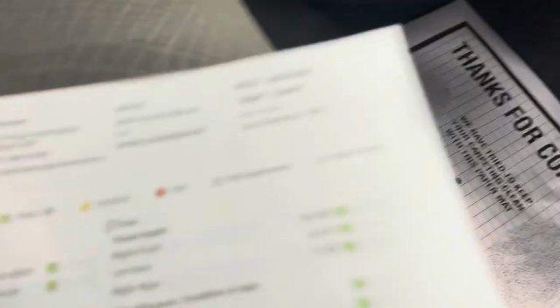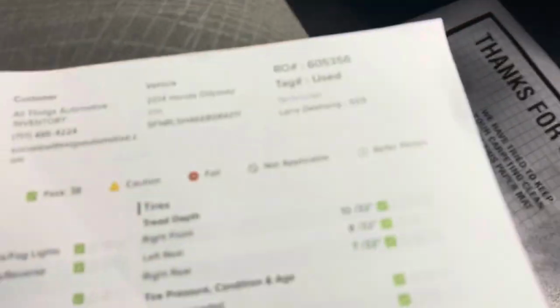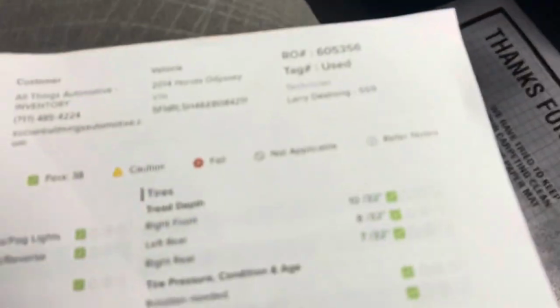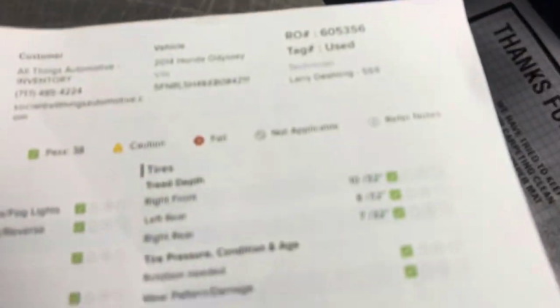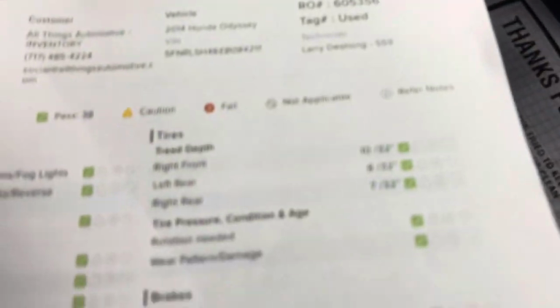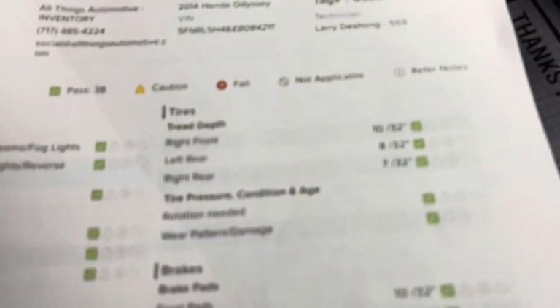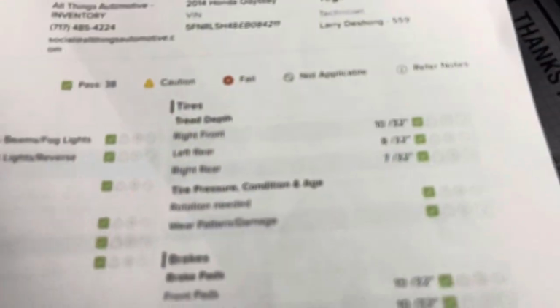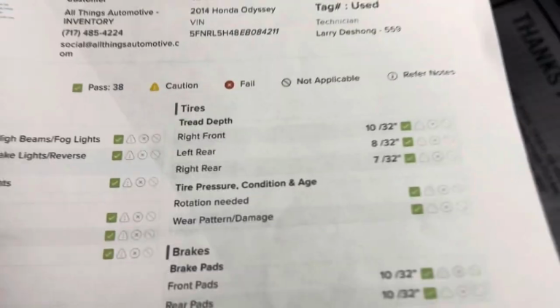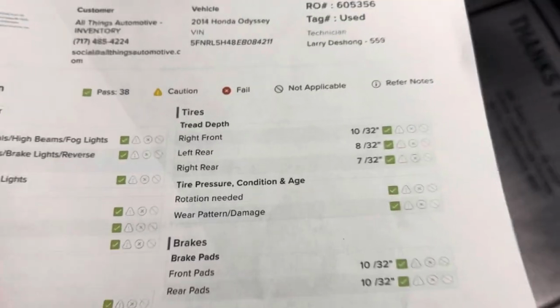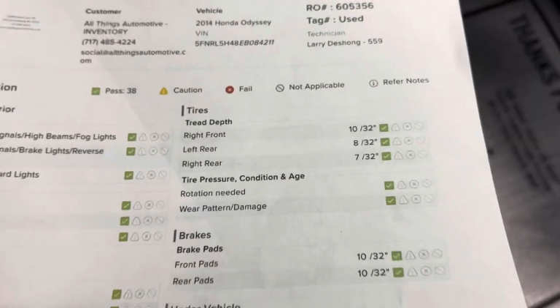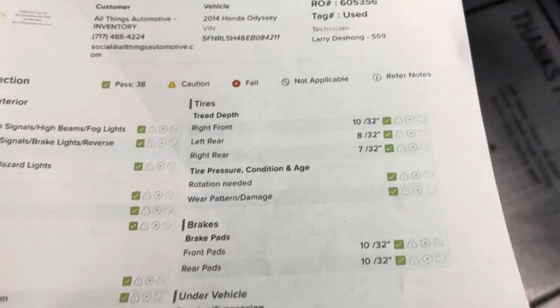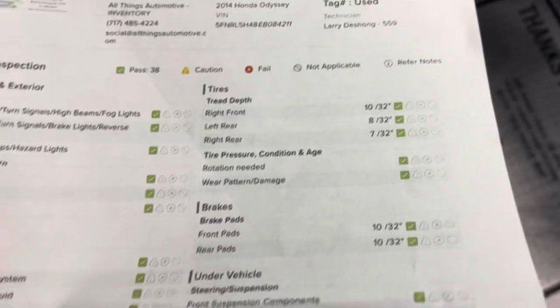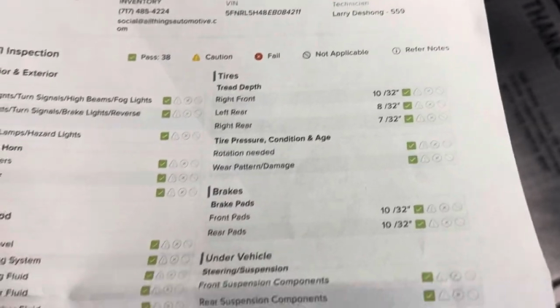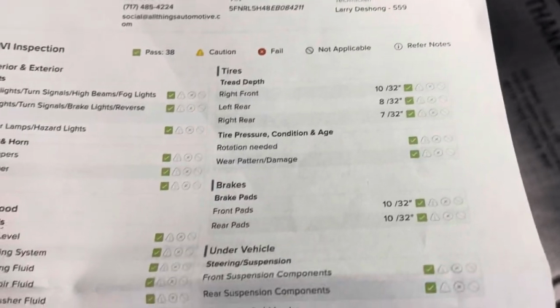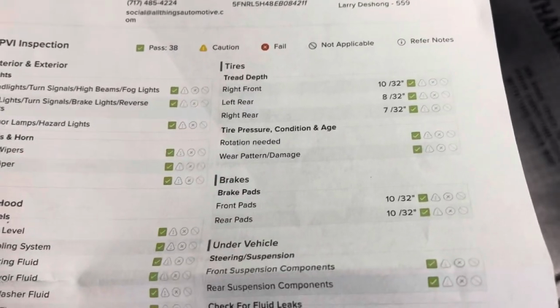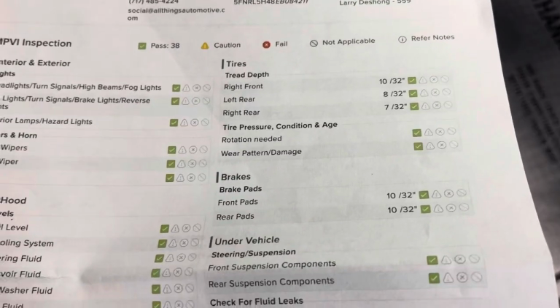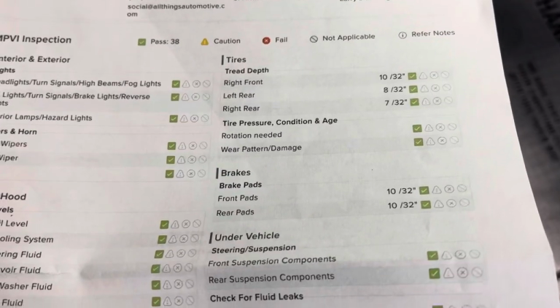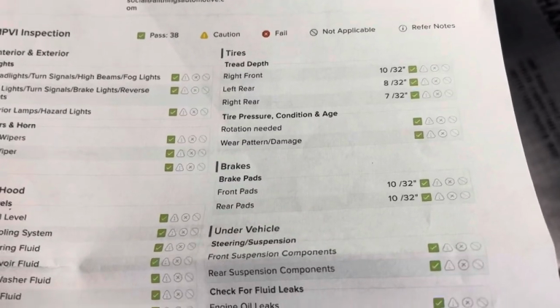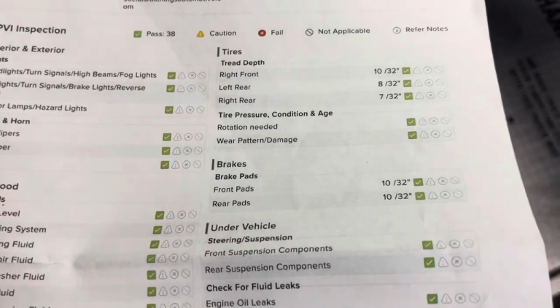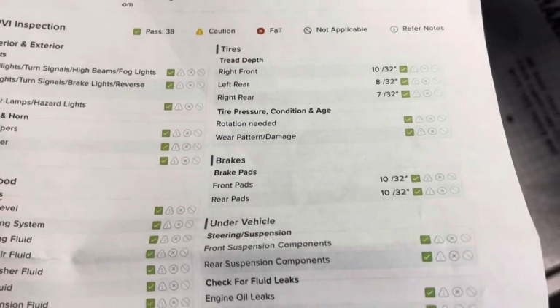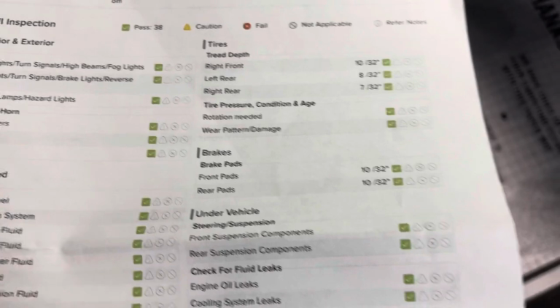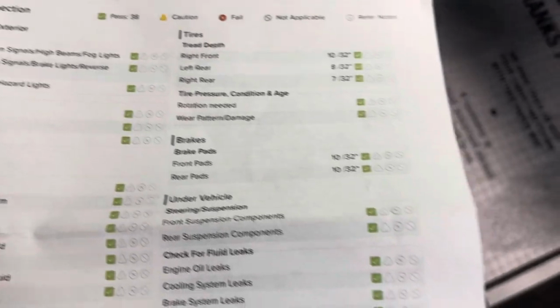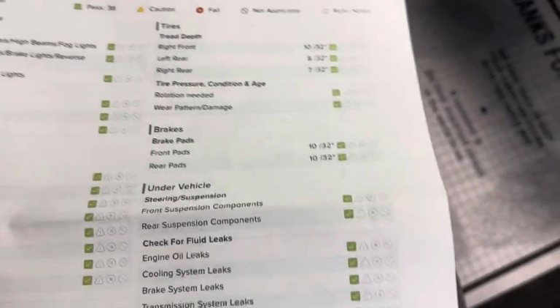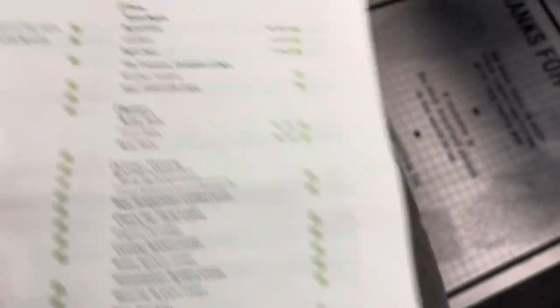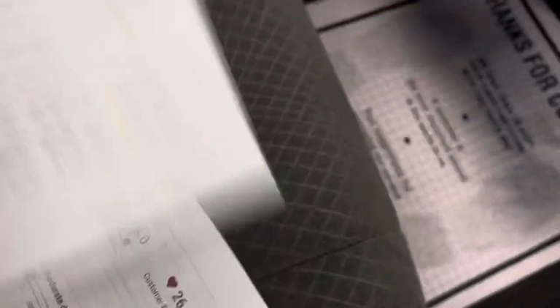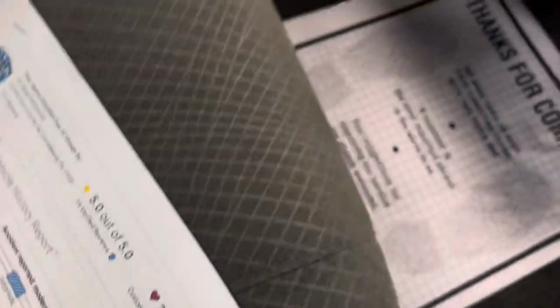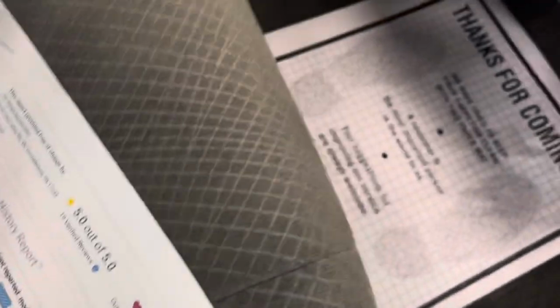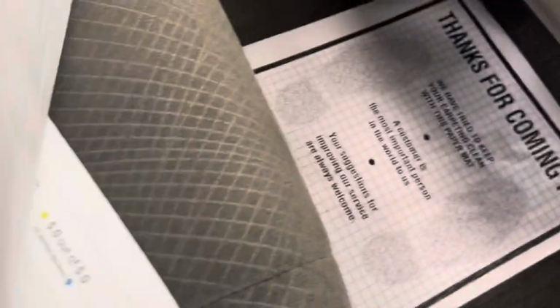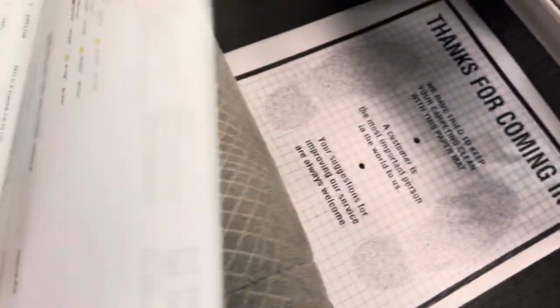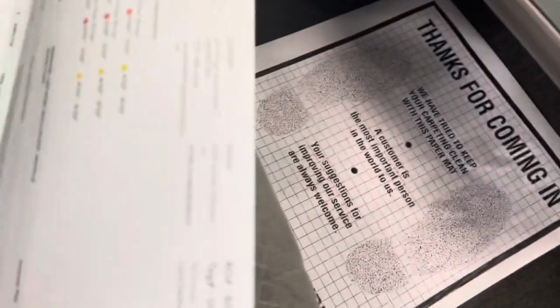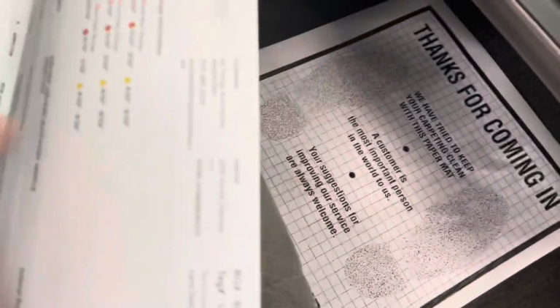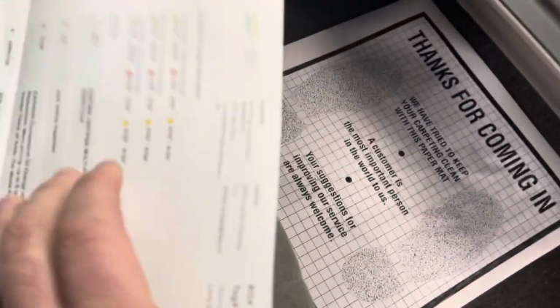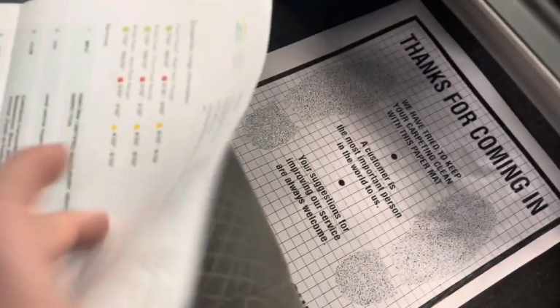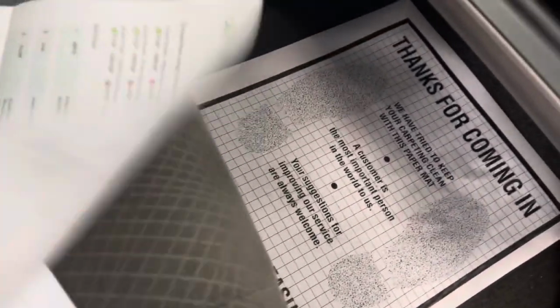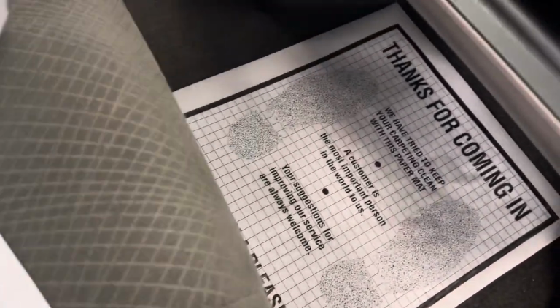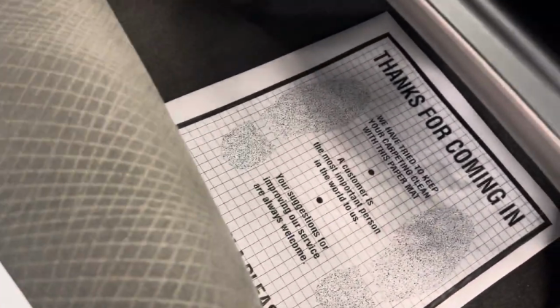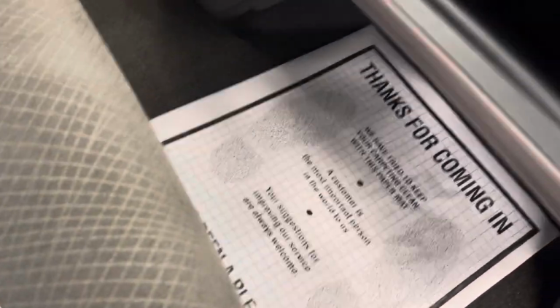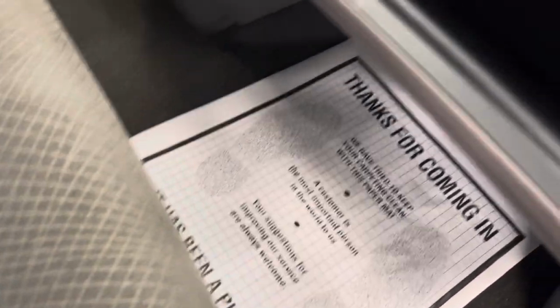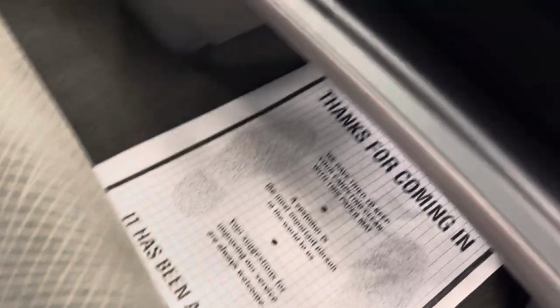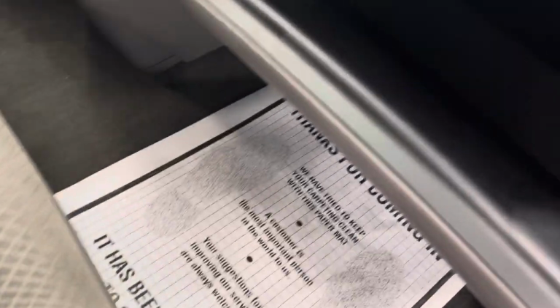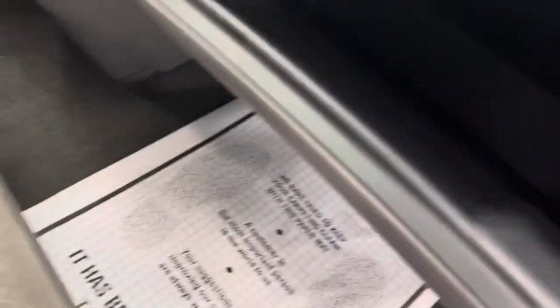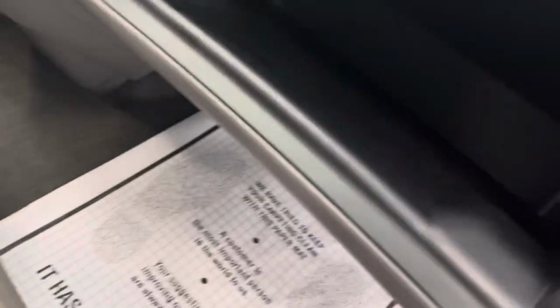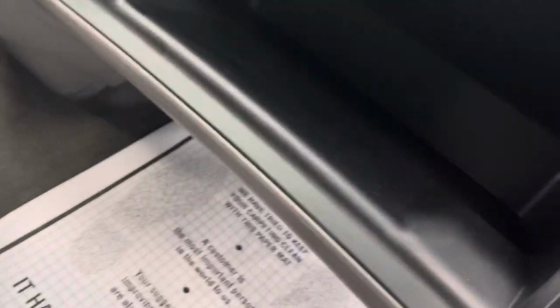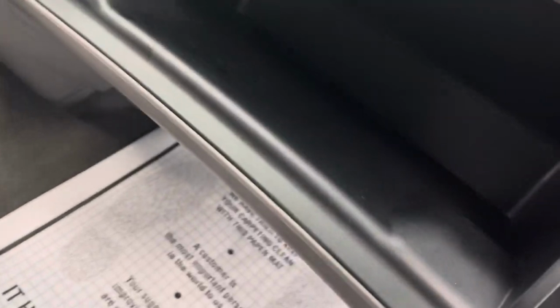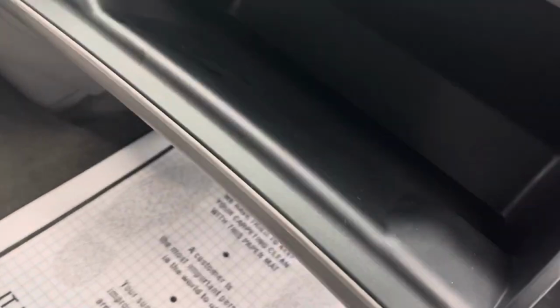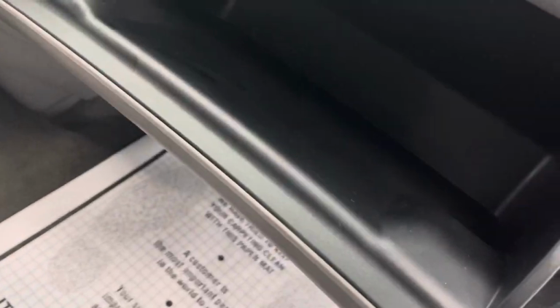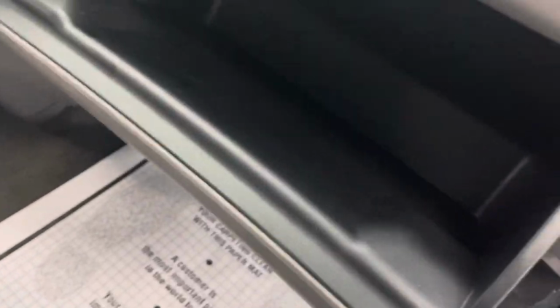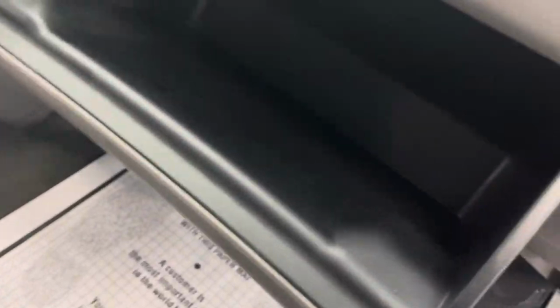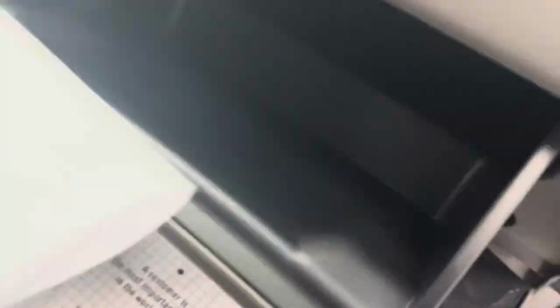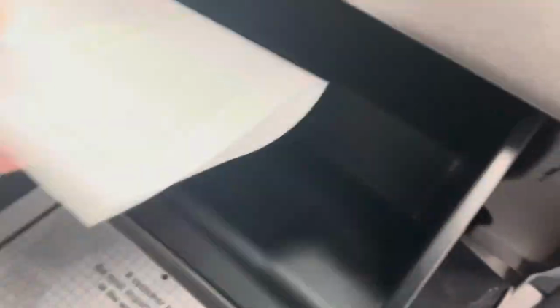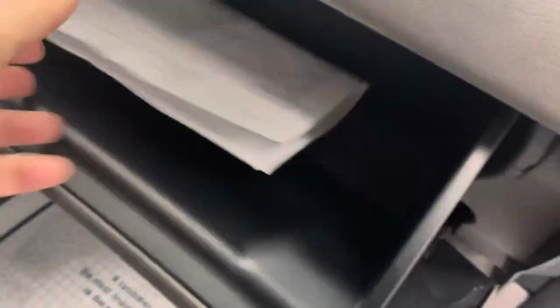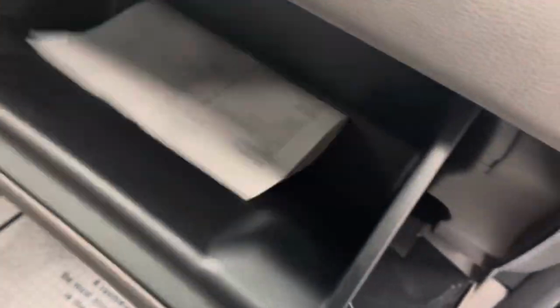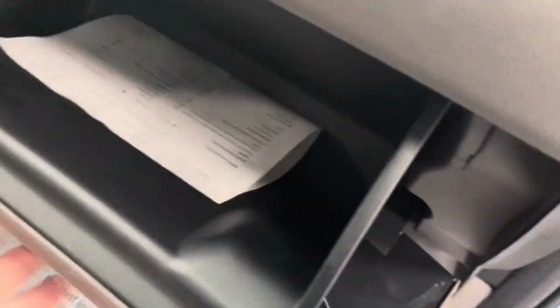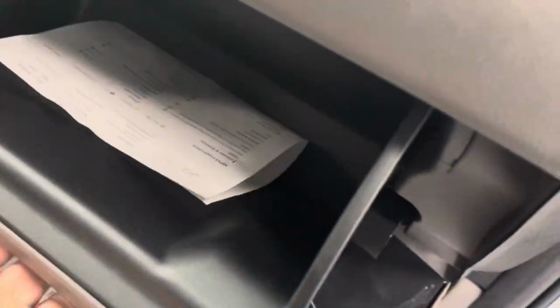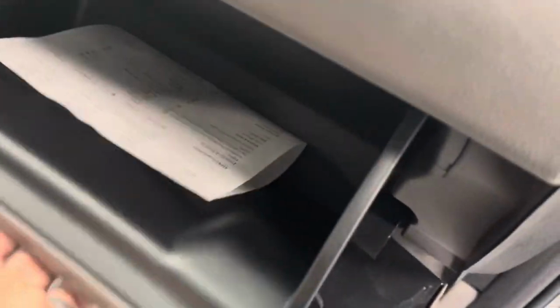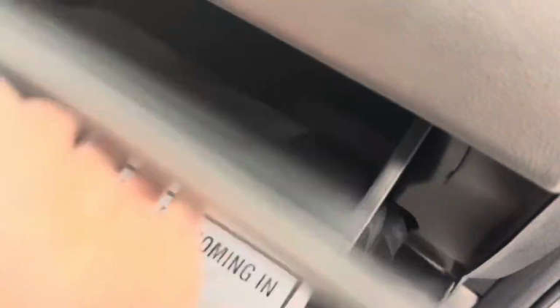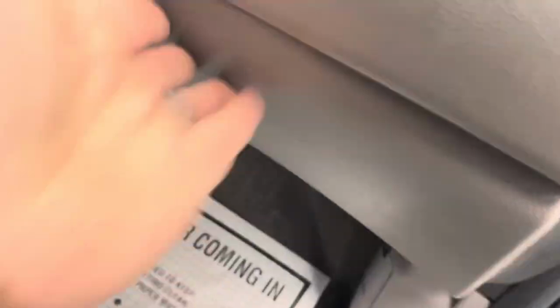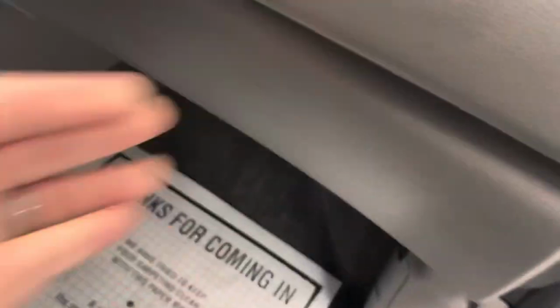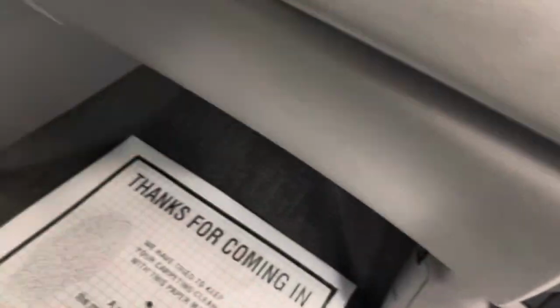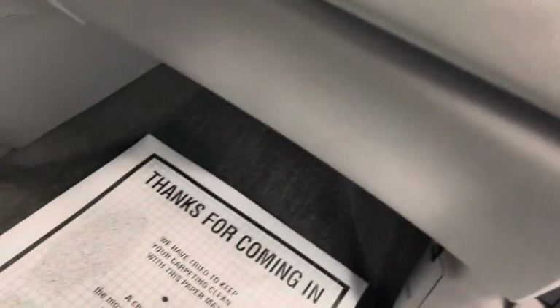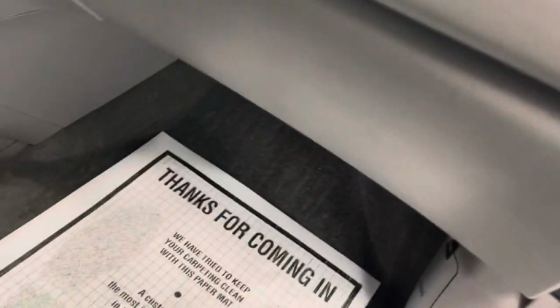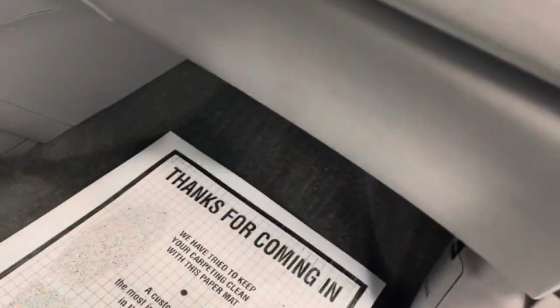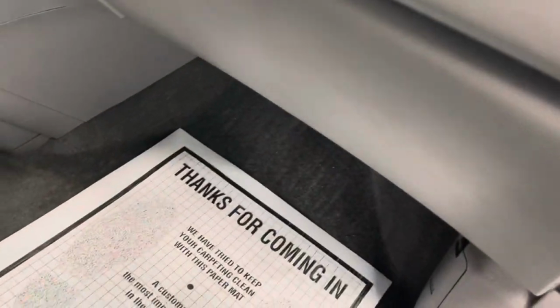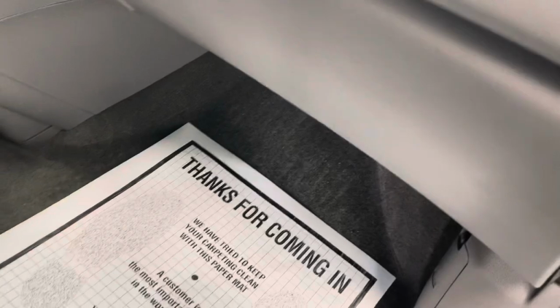10/32nds on all the tires. Front brake pads are good, along with a fresh oil change and fresh Pennsylvania state inspection — all for you.